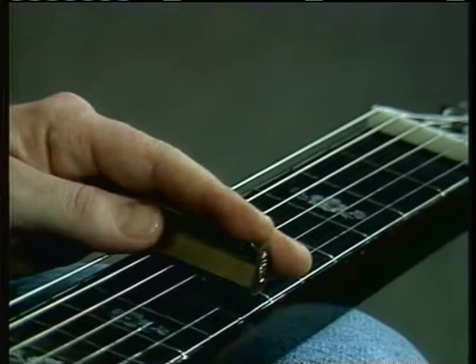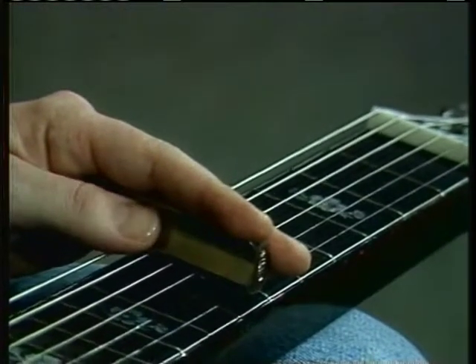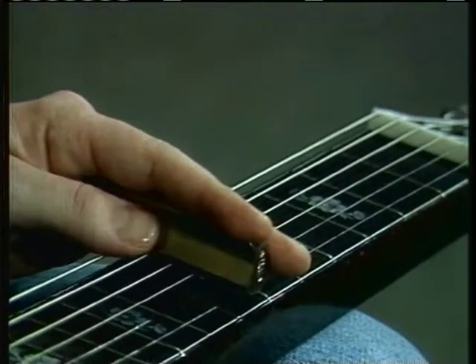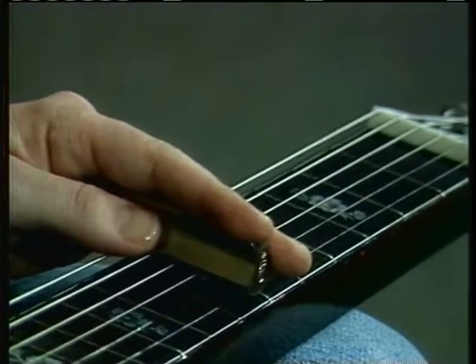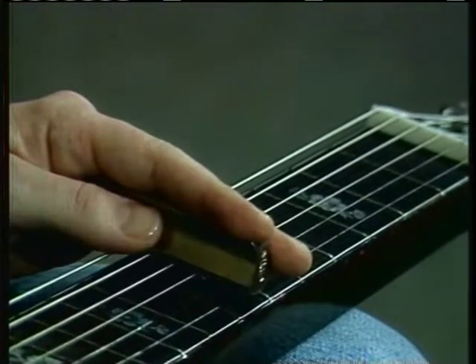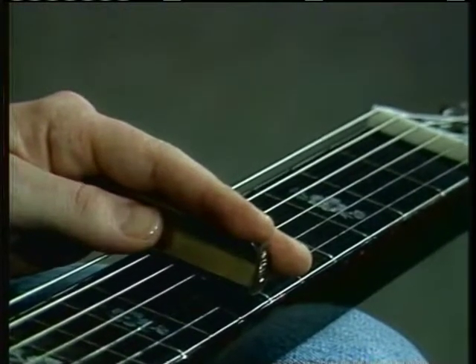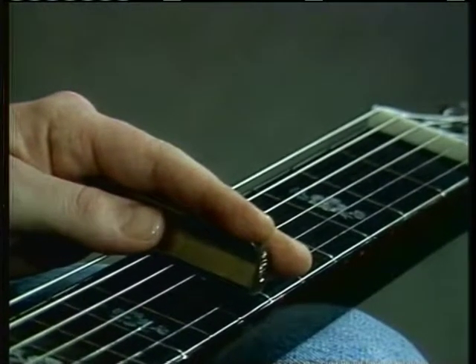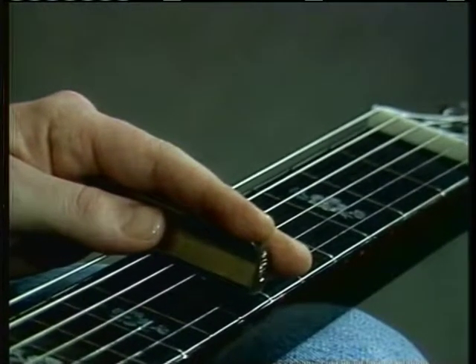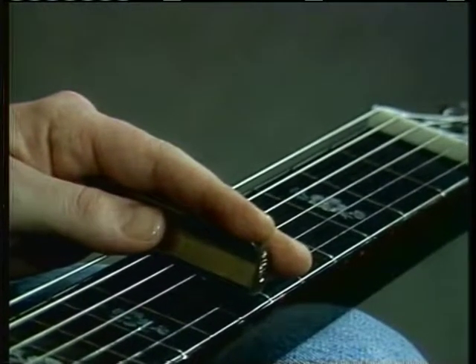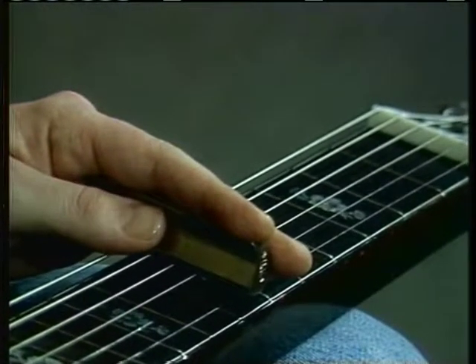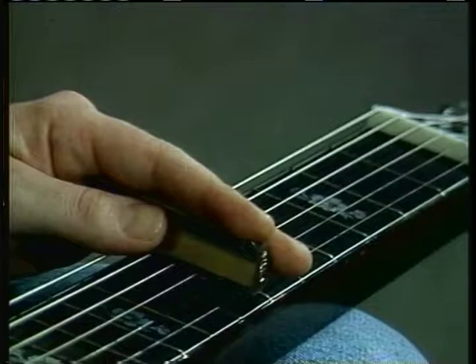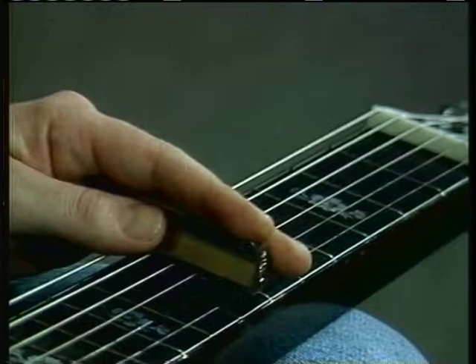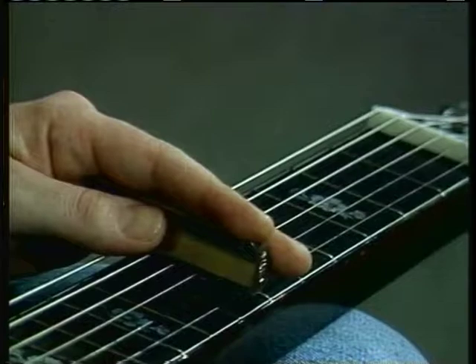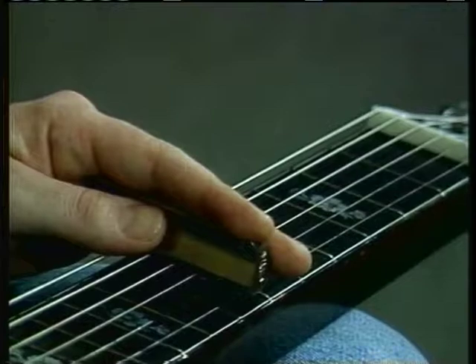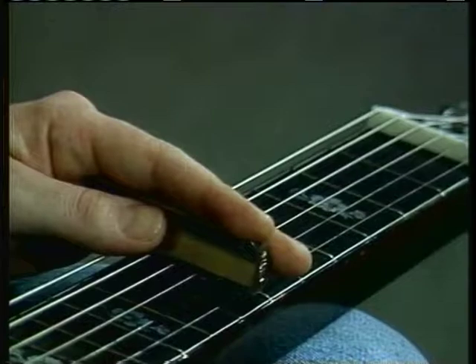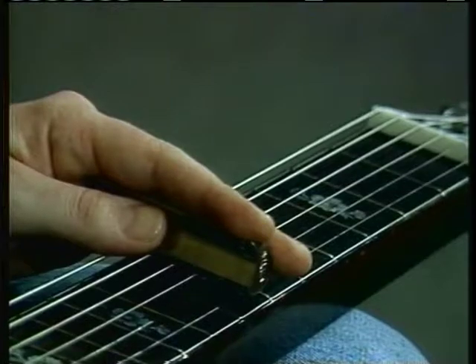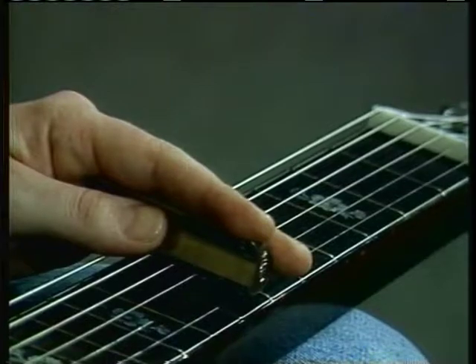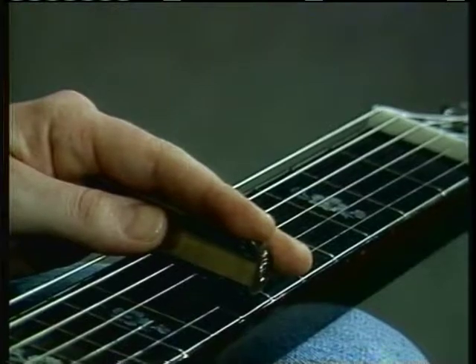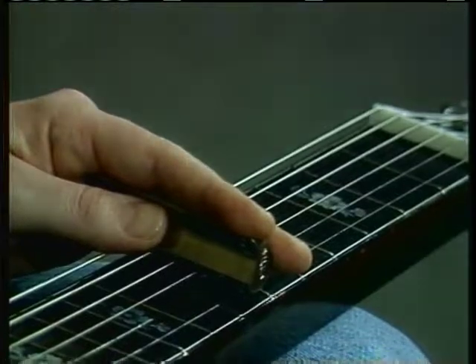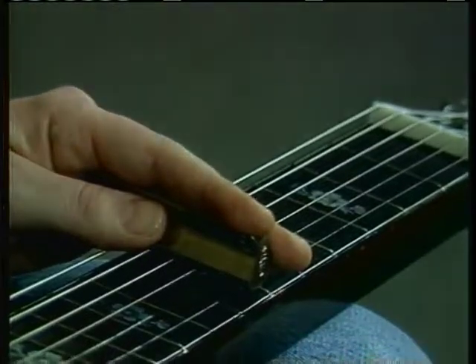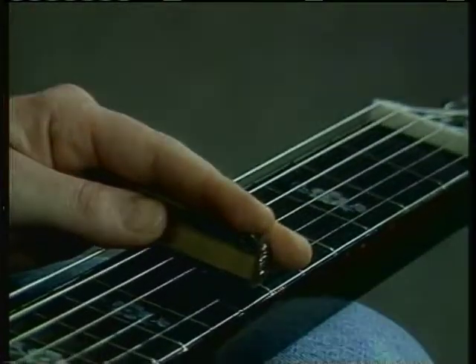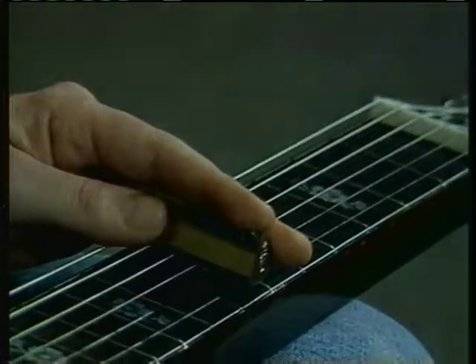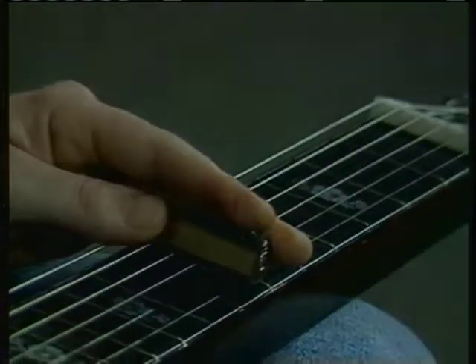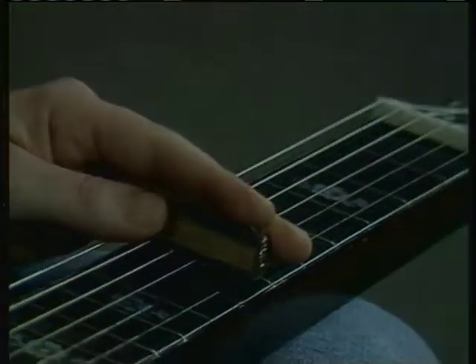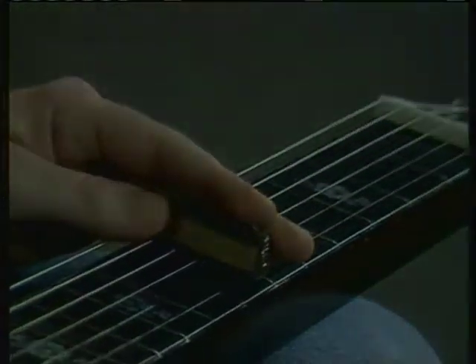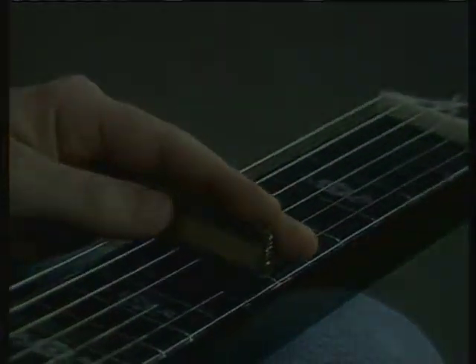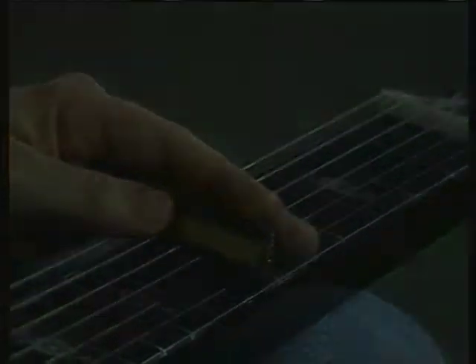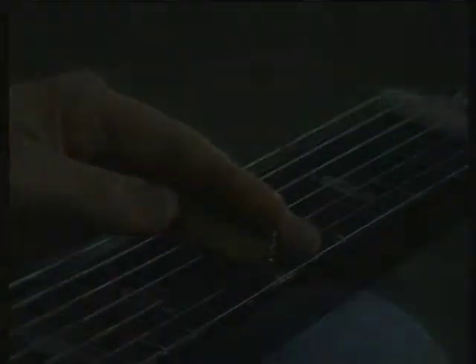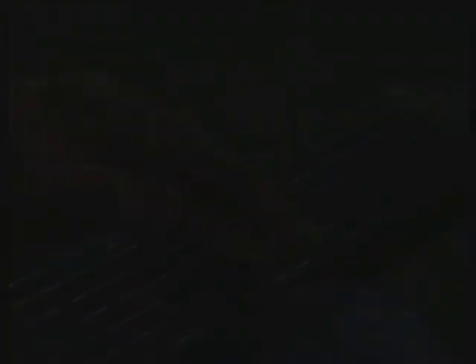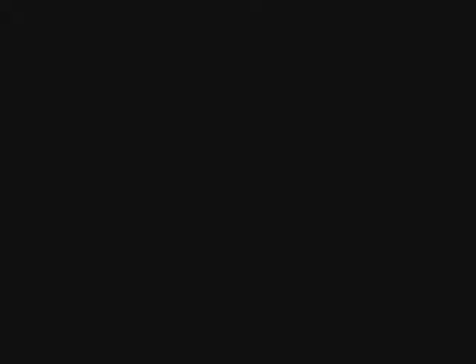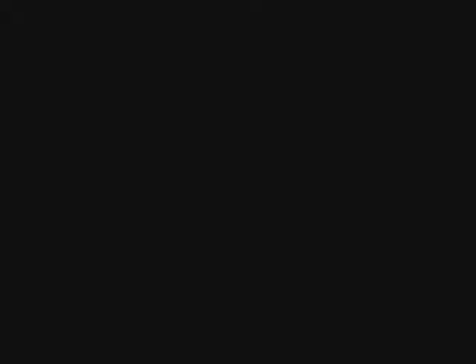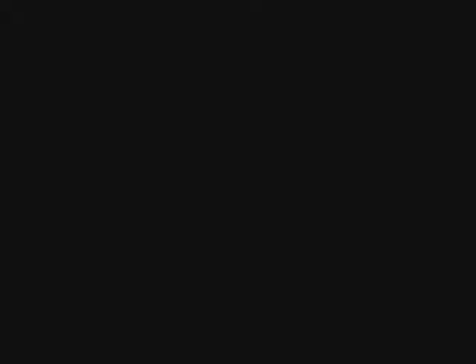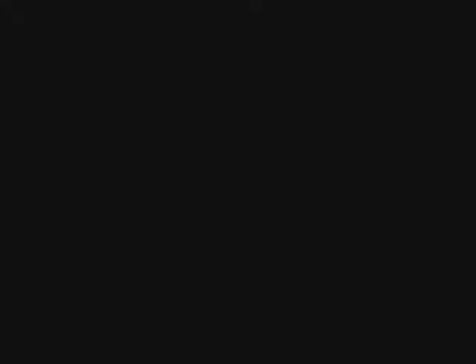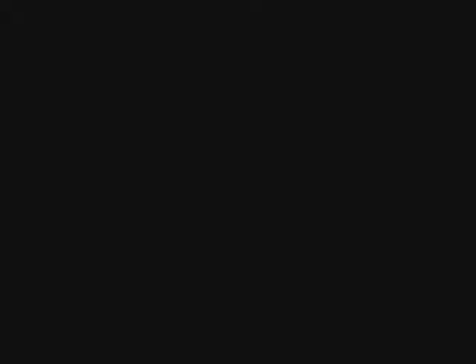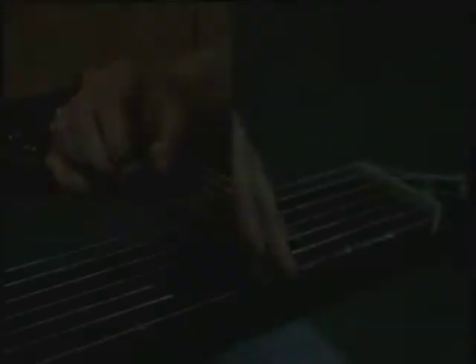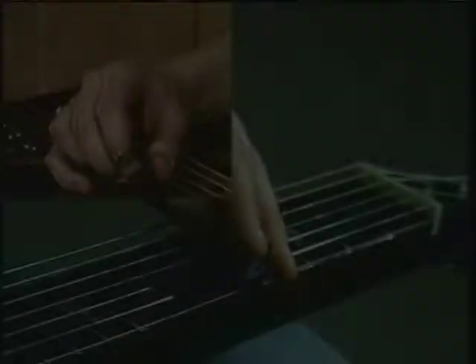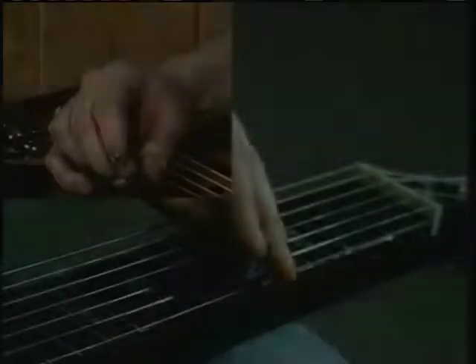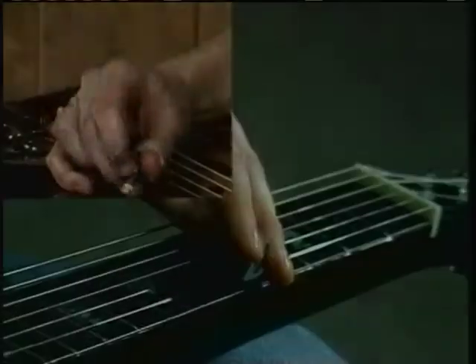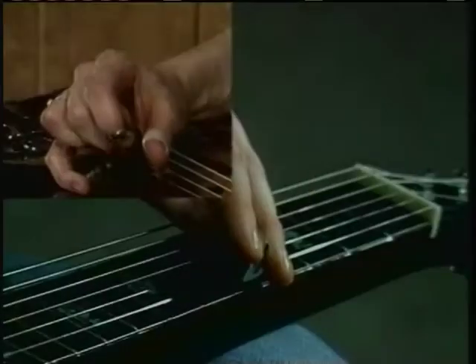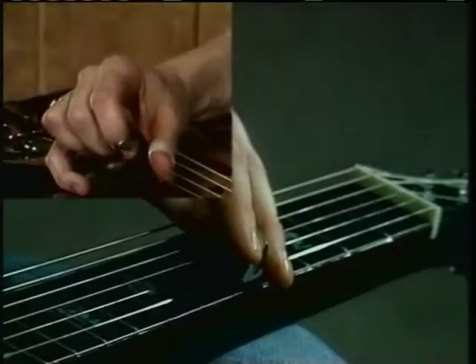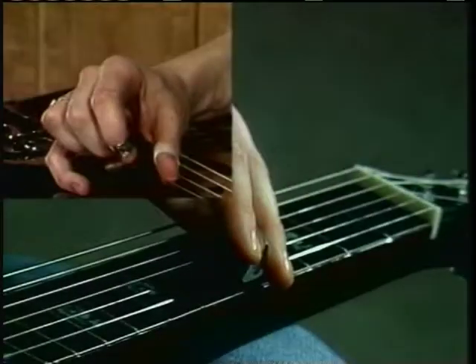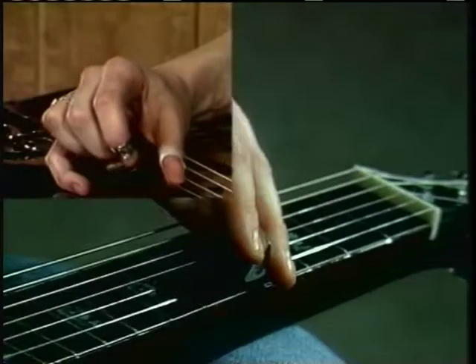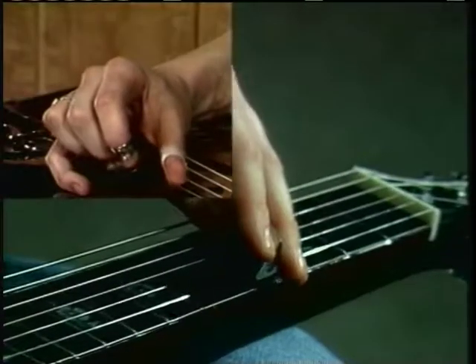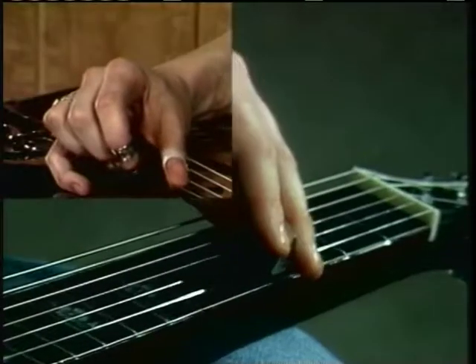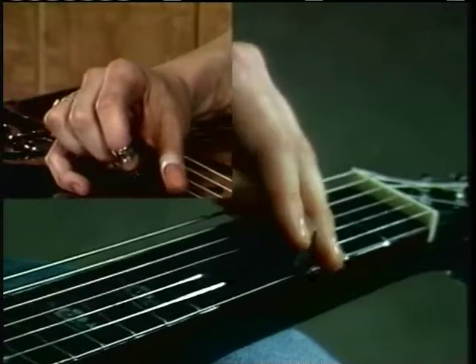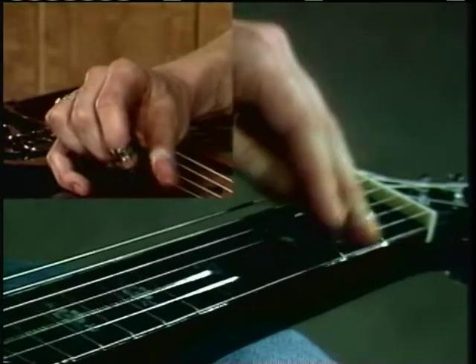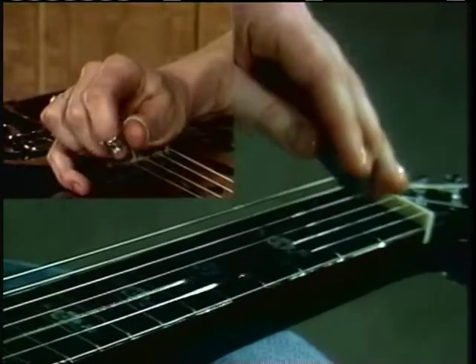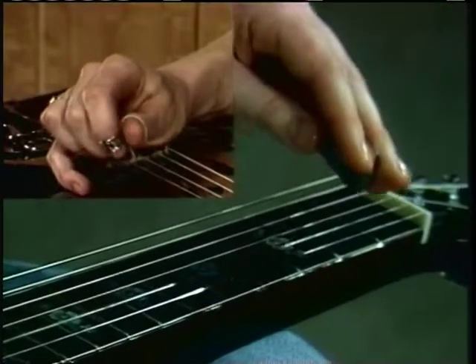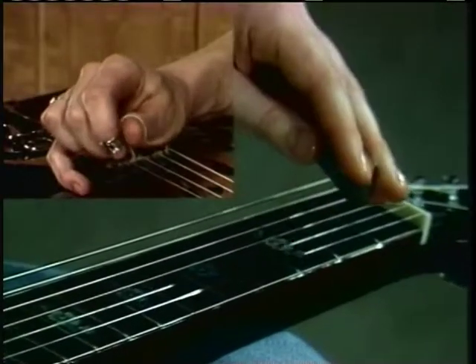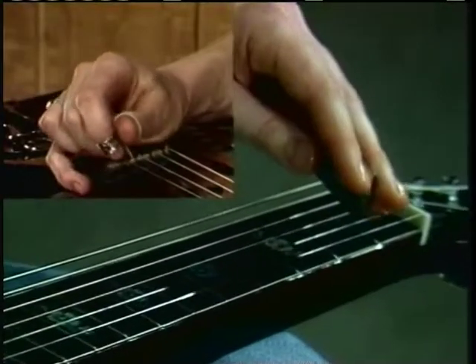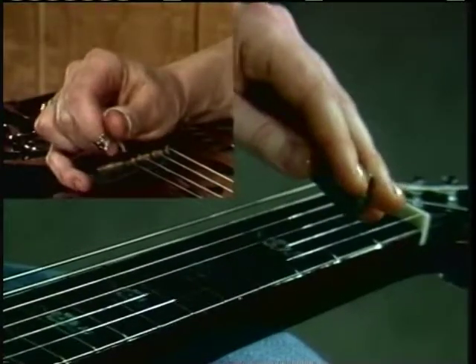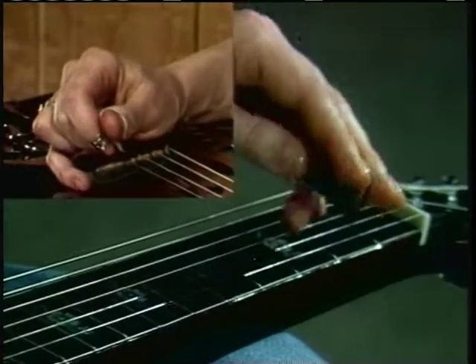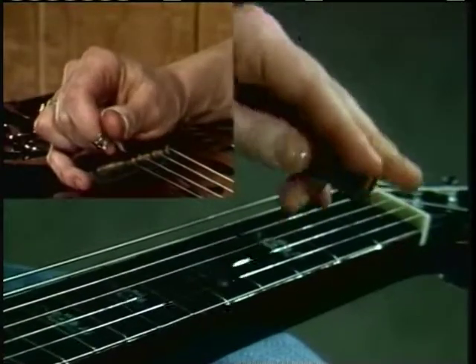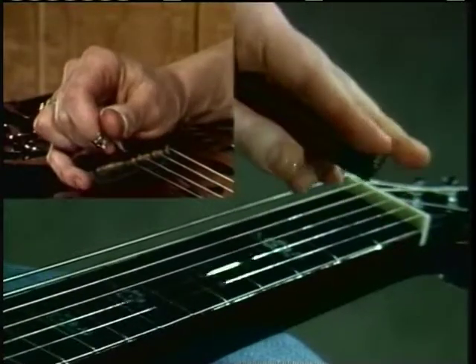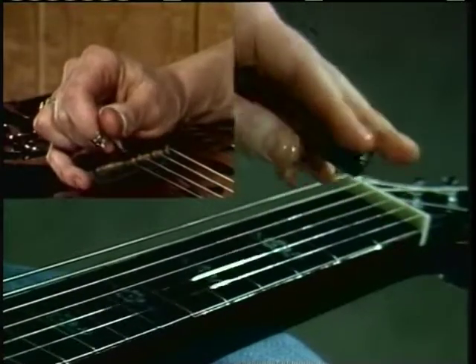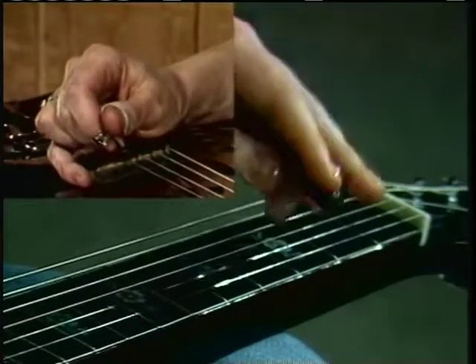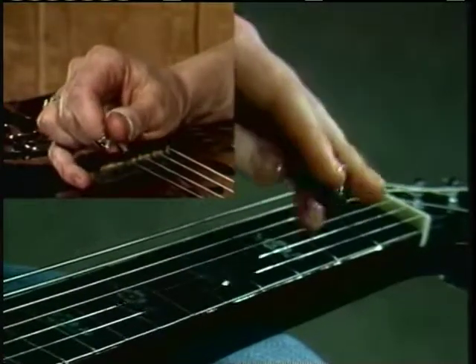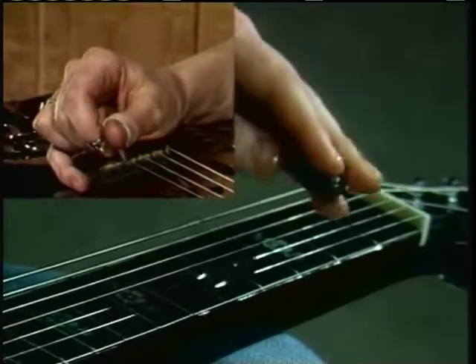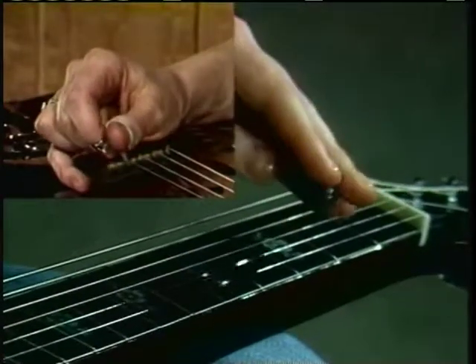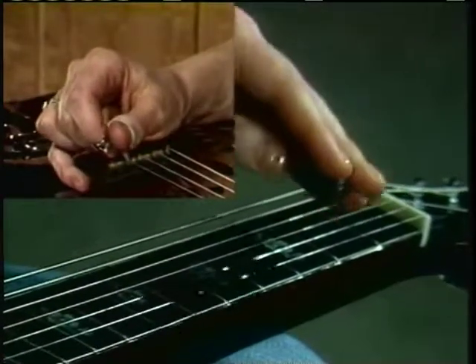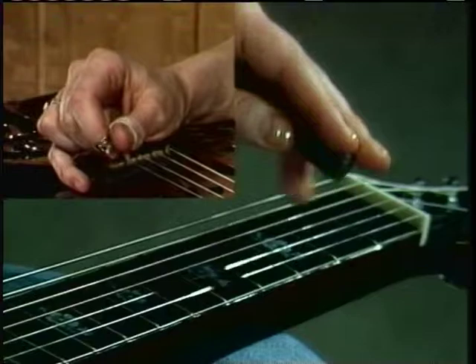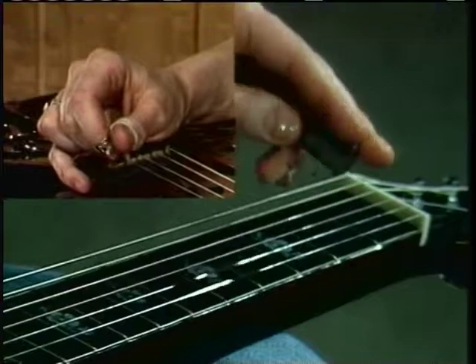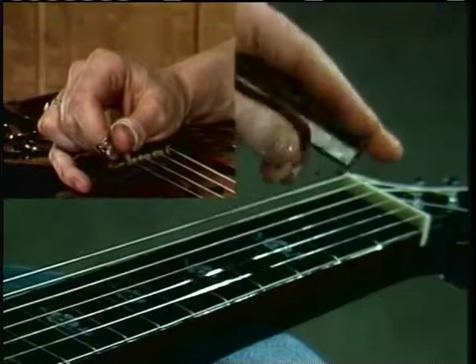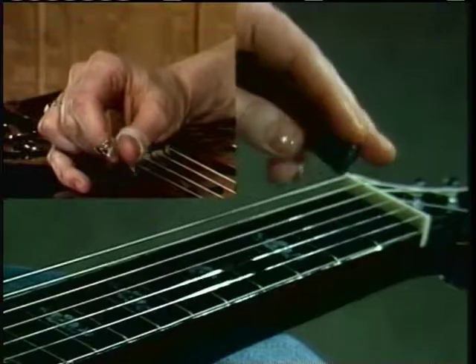Keep going higher up. Let's go to the E chord, one whole step up from here. Then hit that open B string.